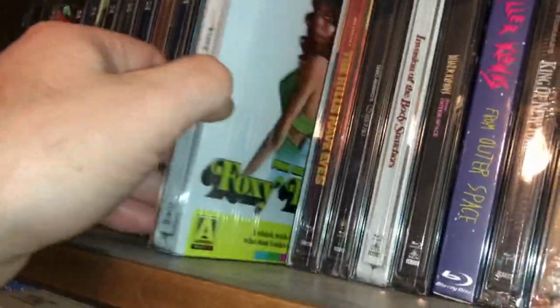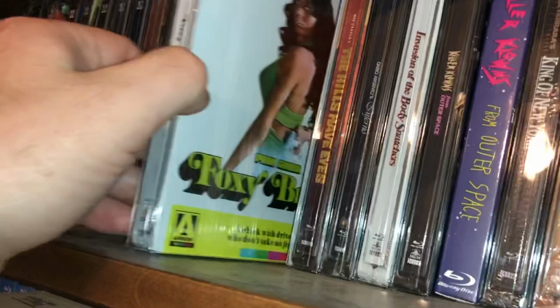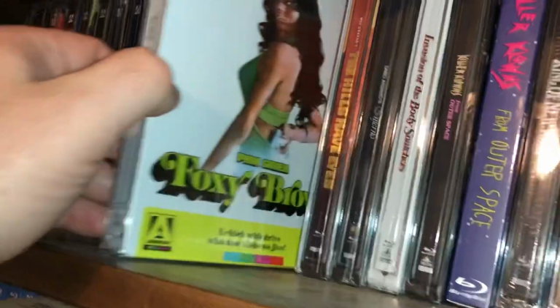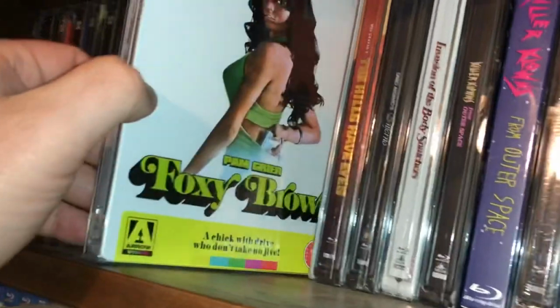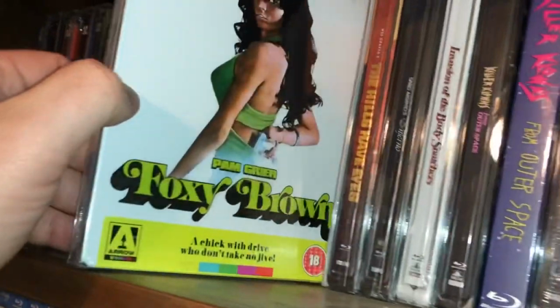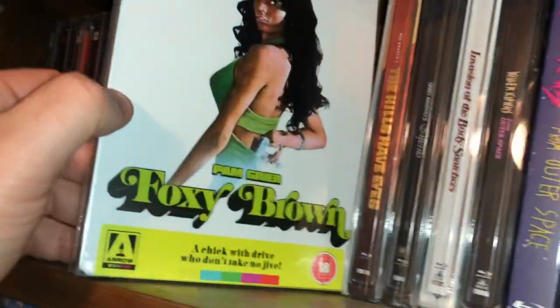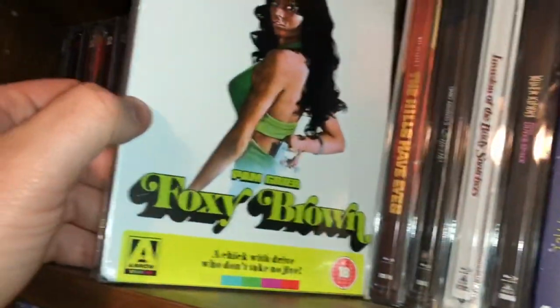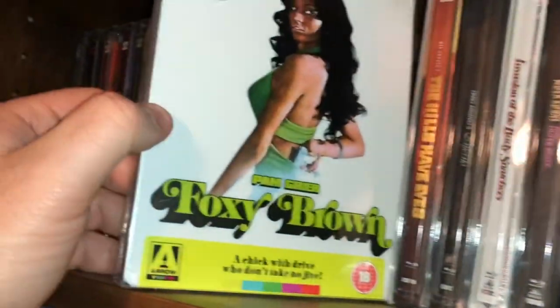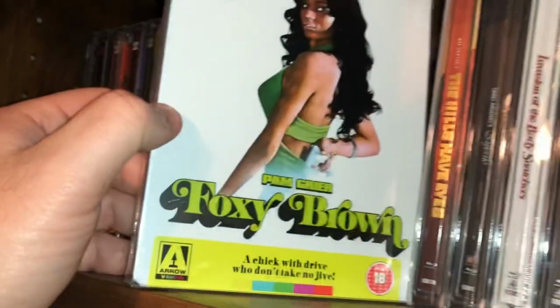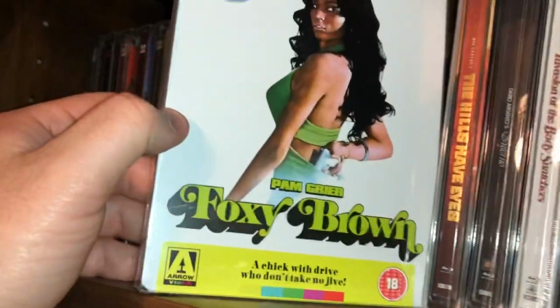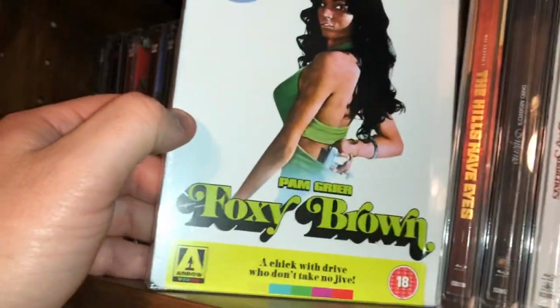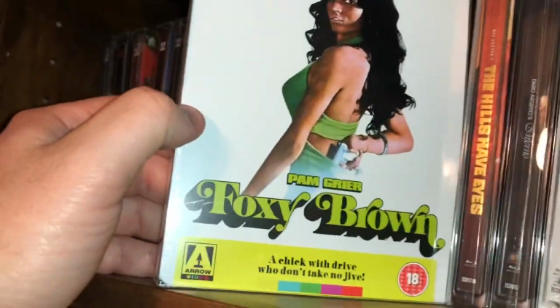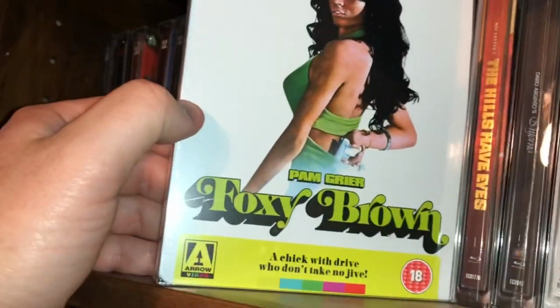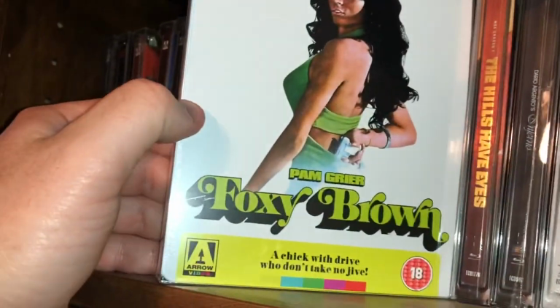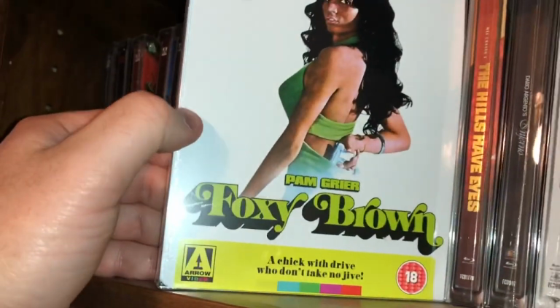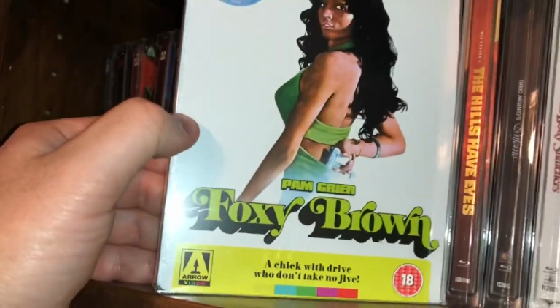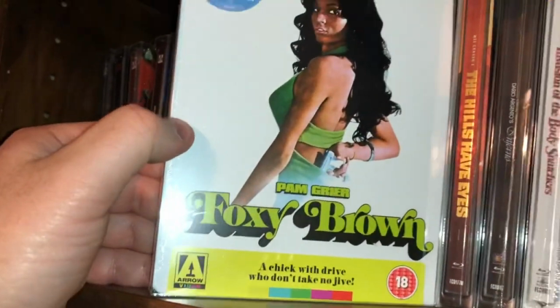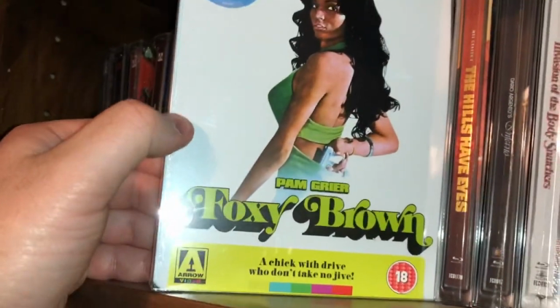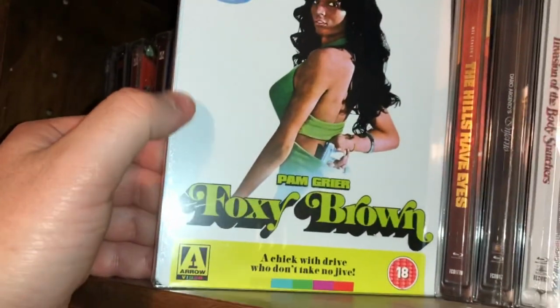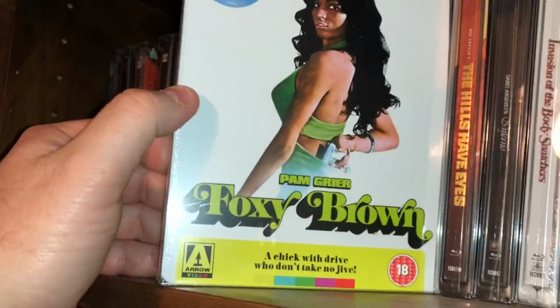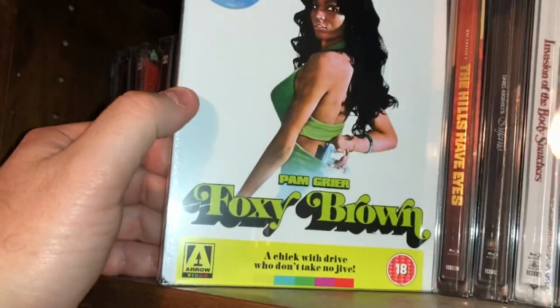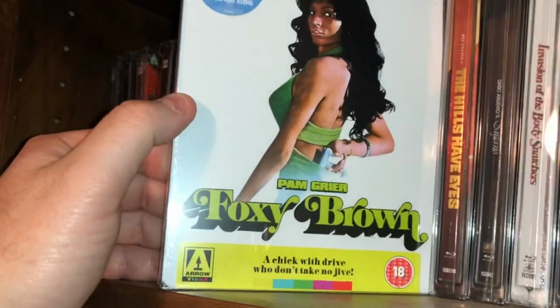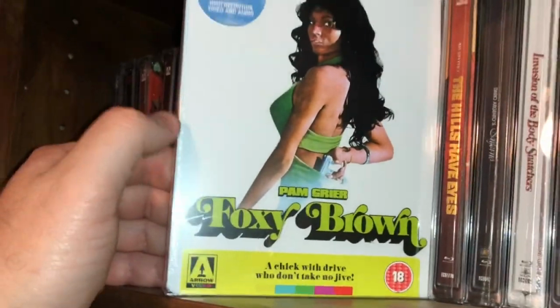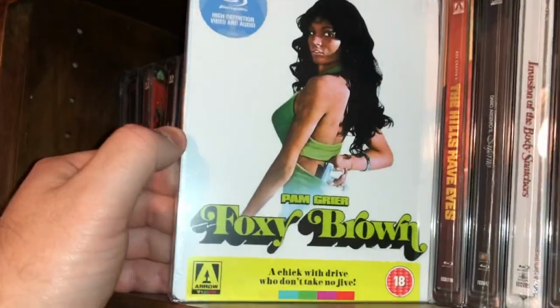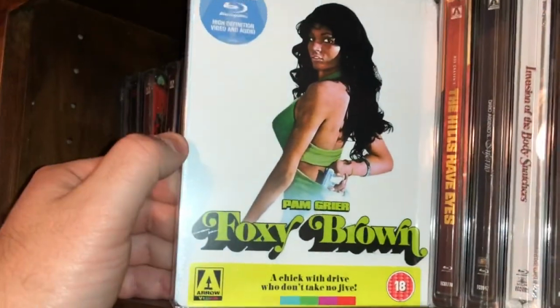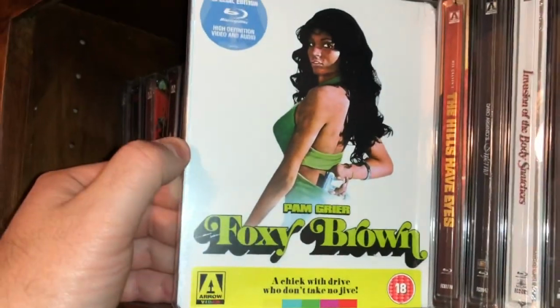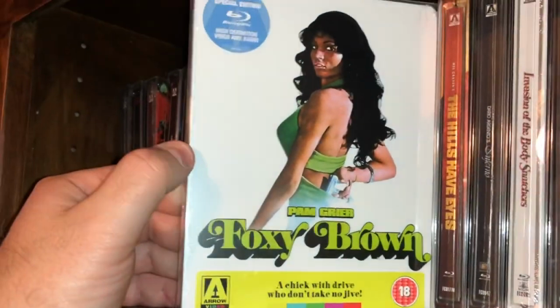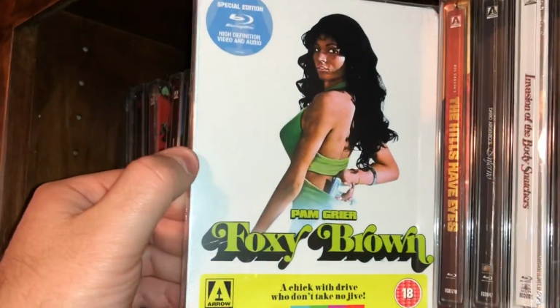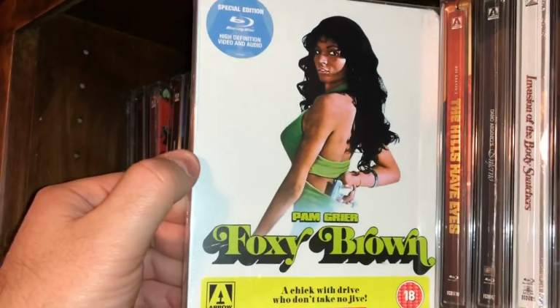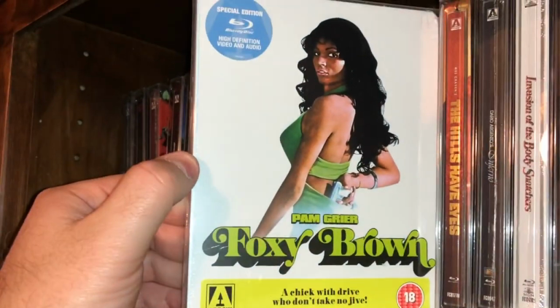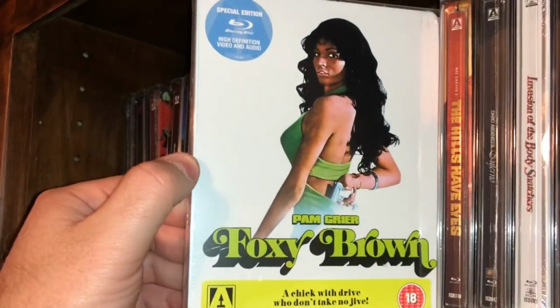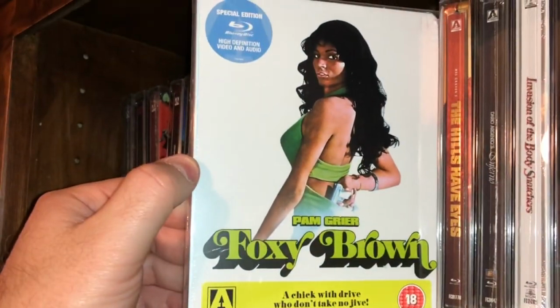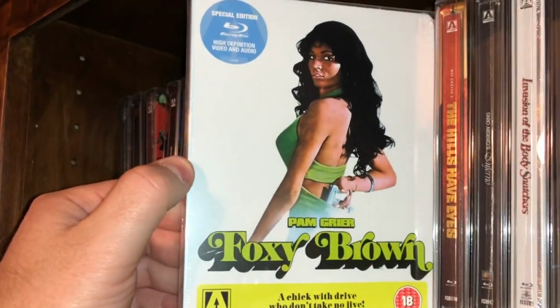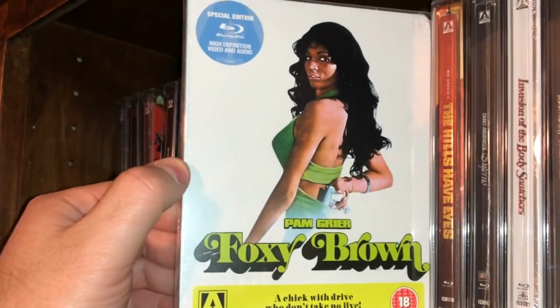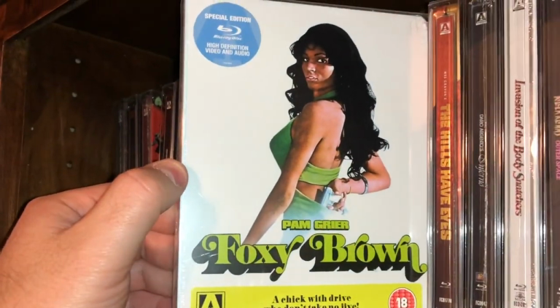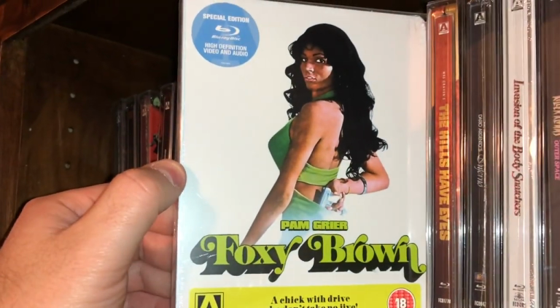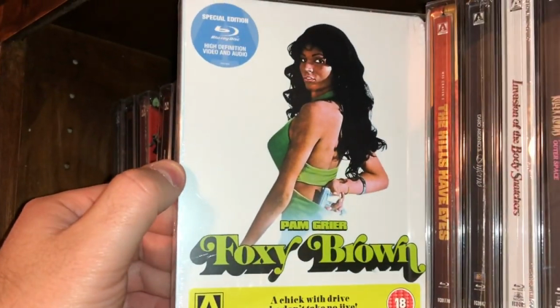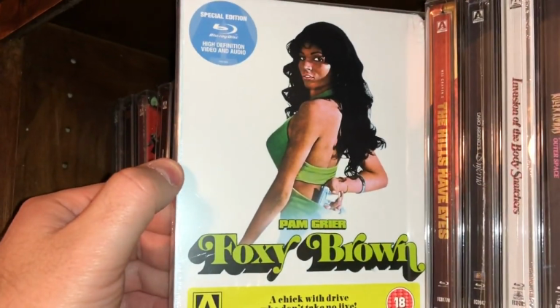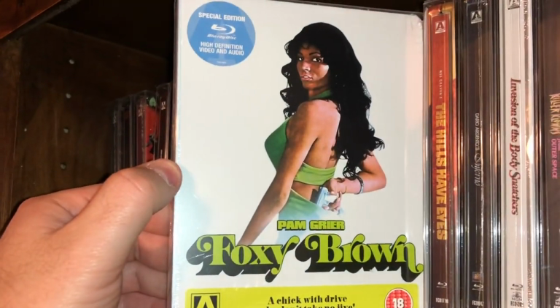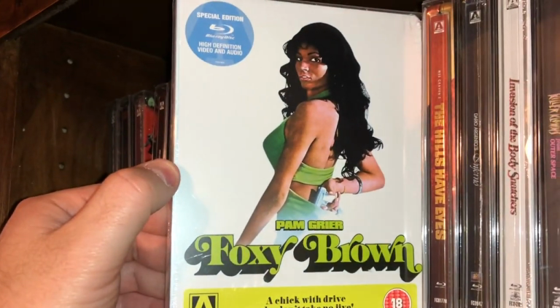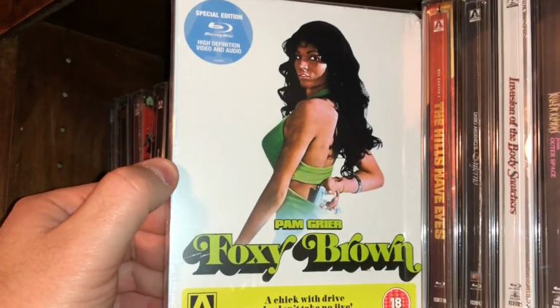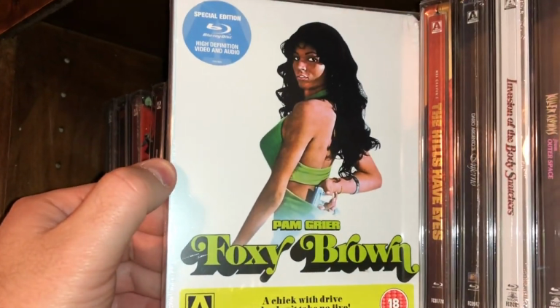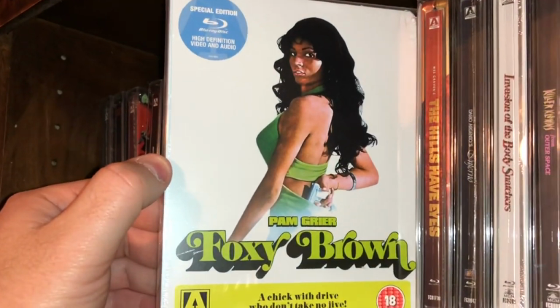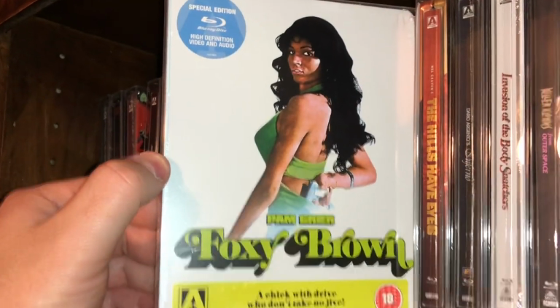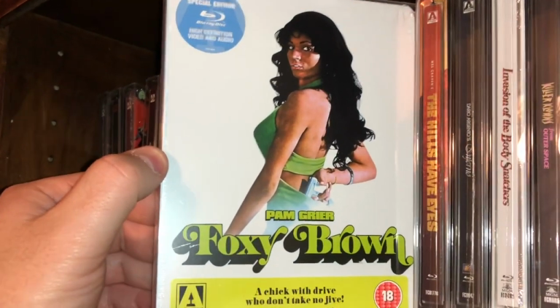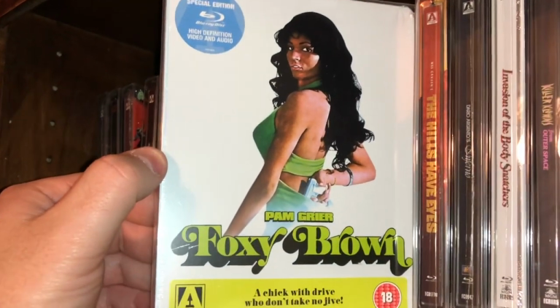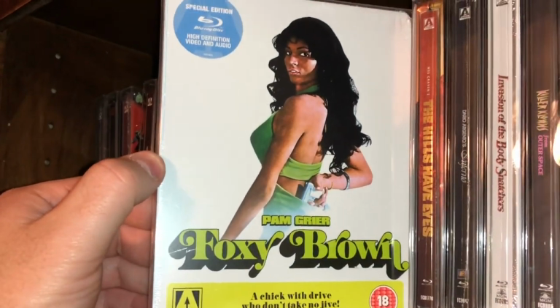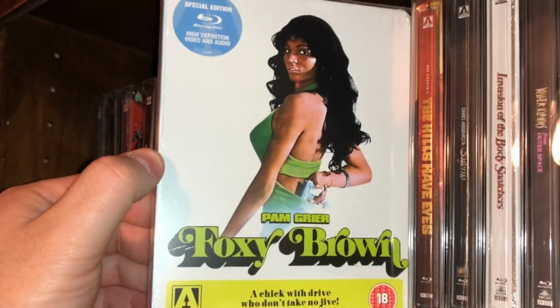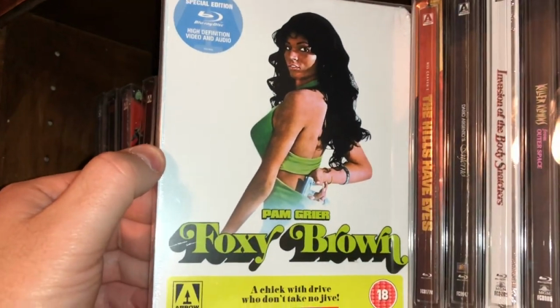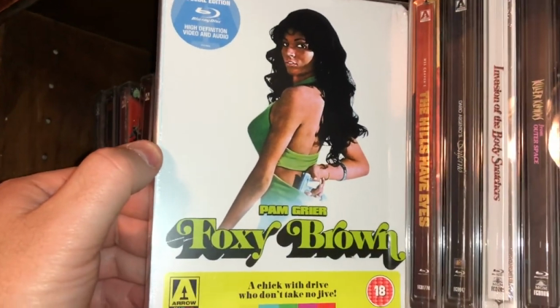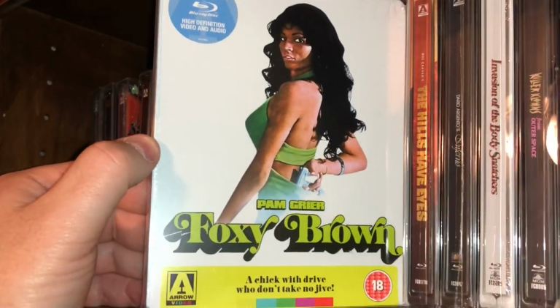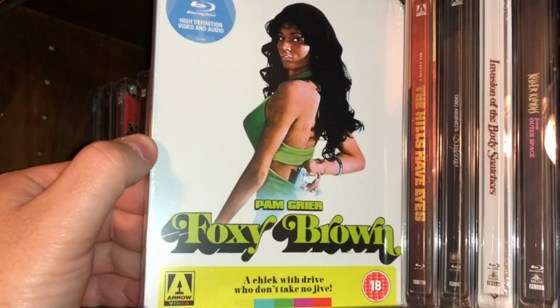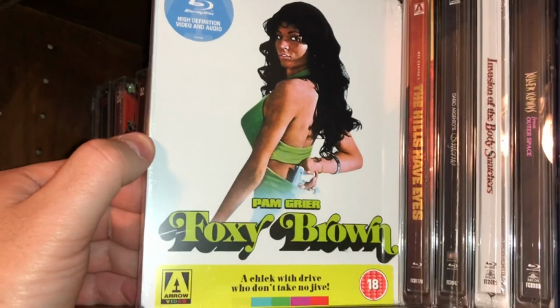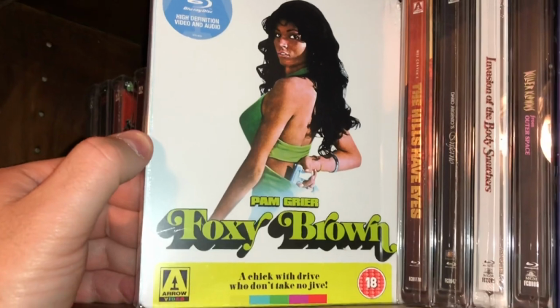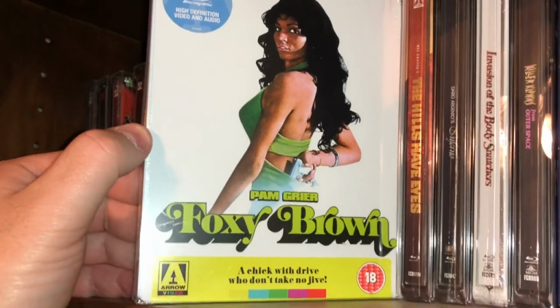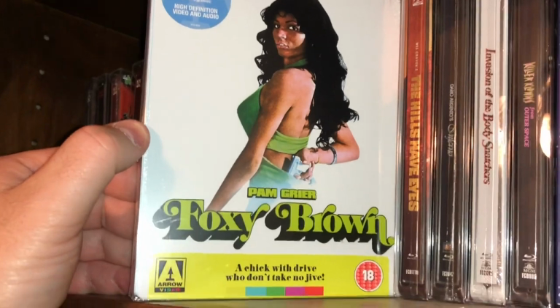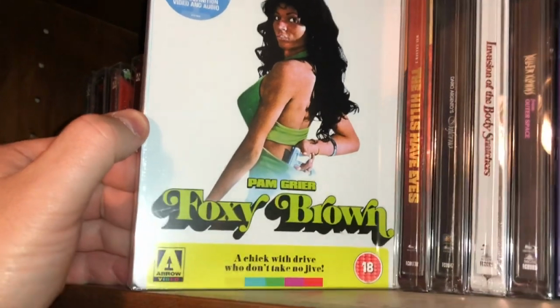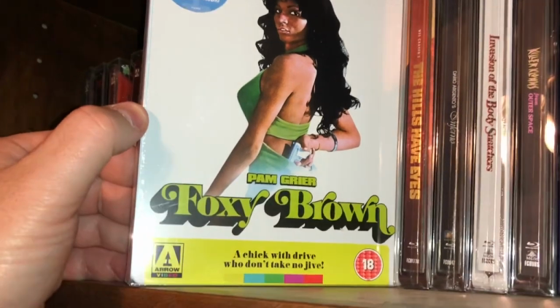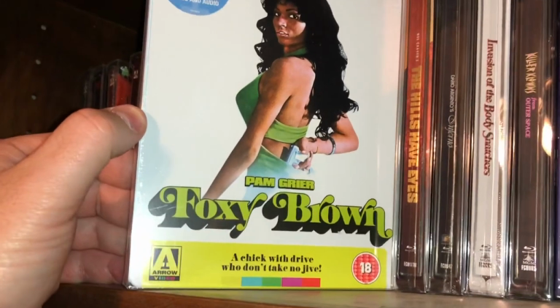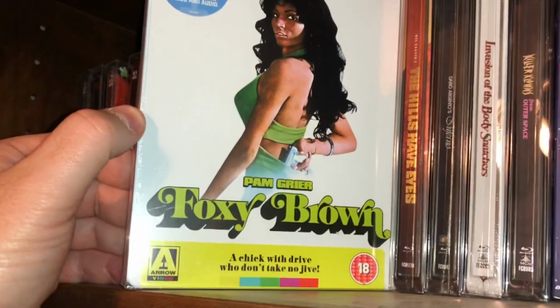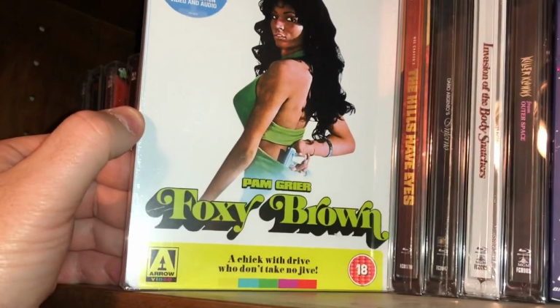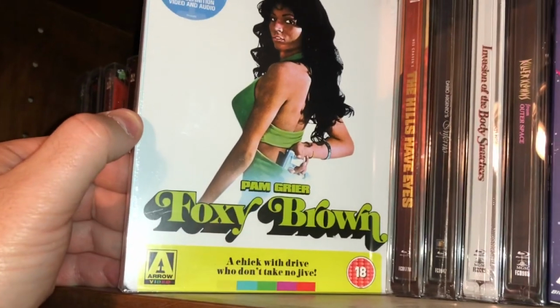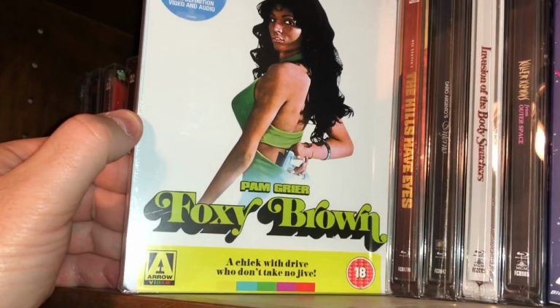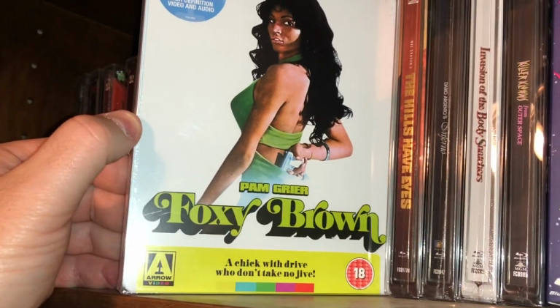Here's some 70s blaxploitation starring the lovely, gorgeous, and sexy Pam Grier — Foxy Brown.